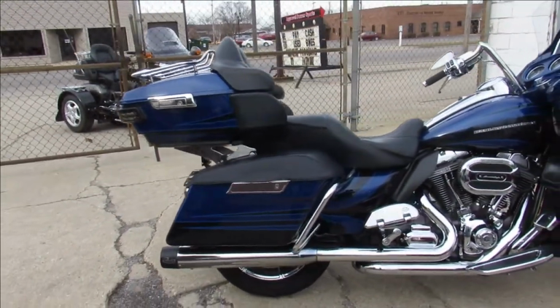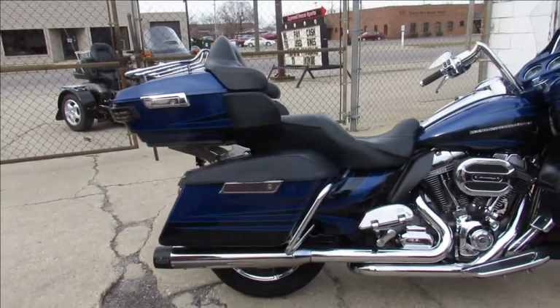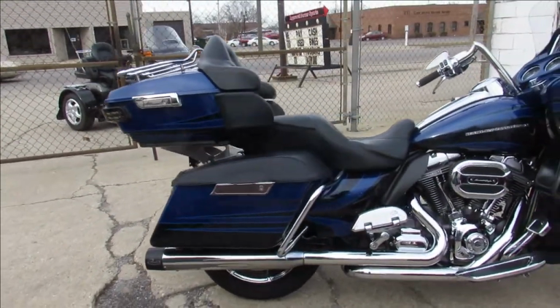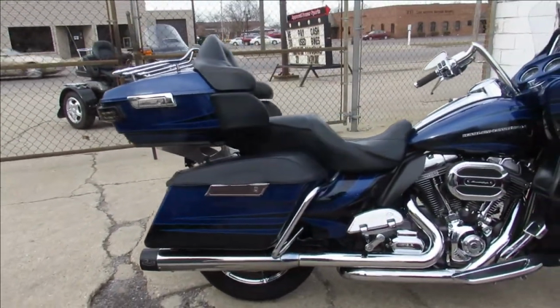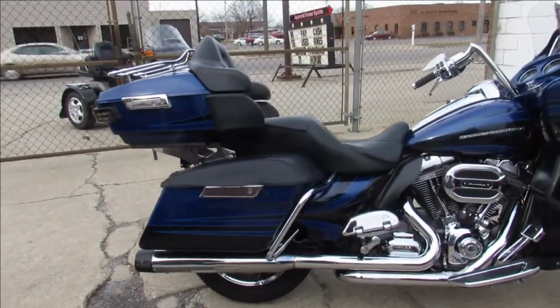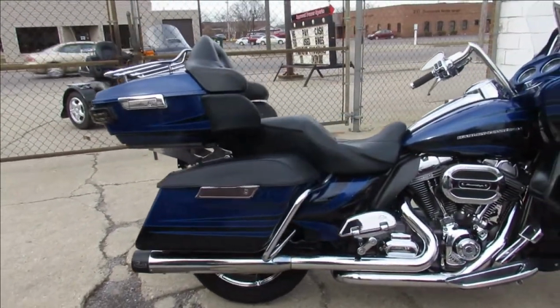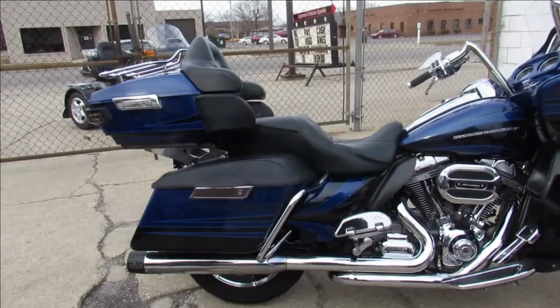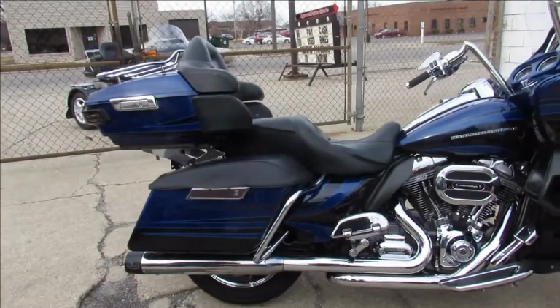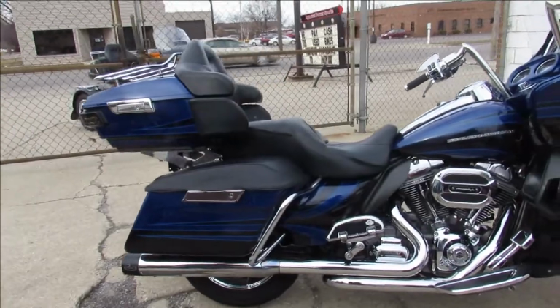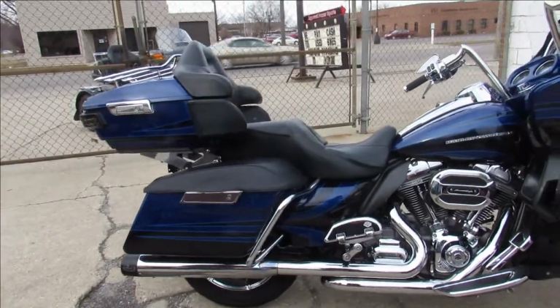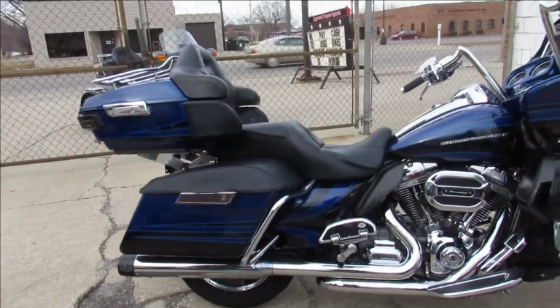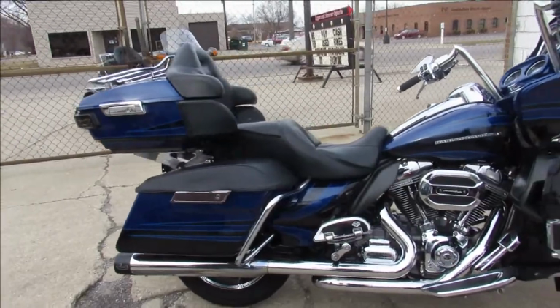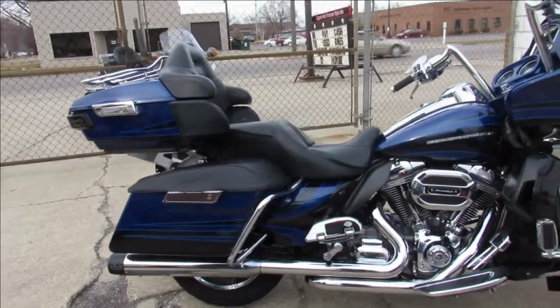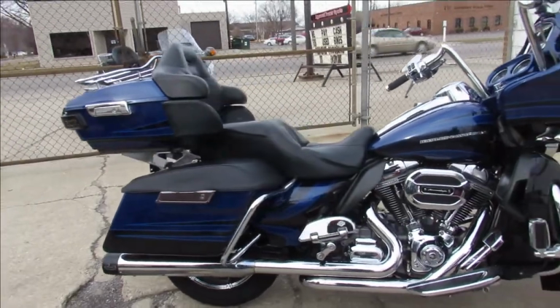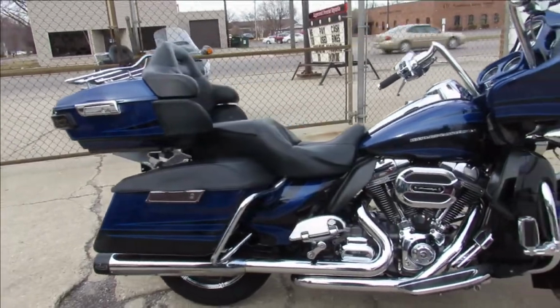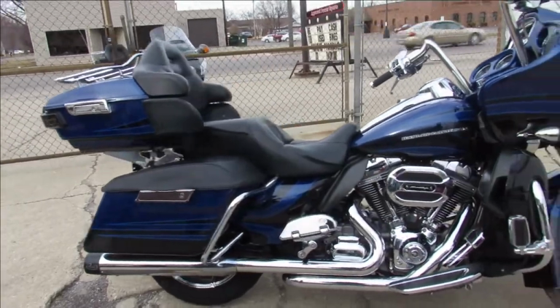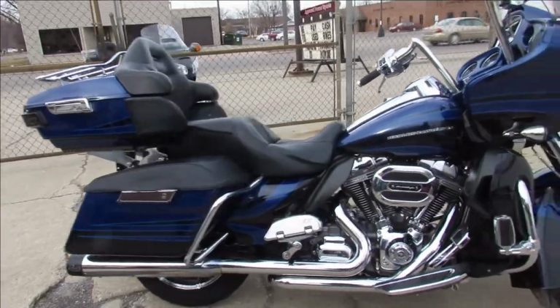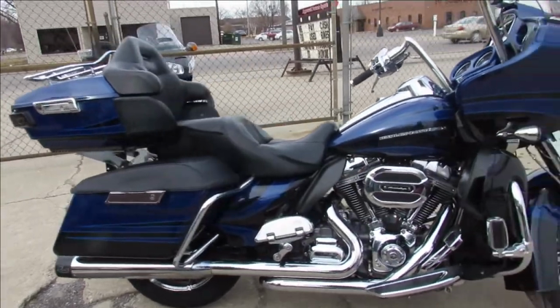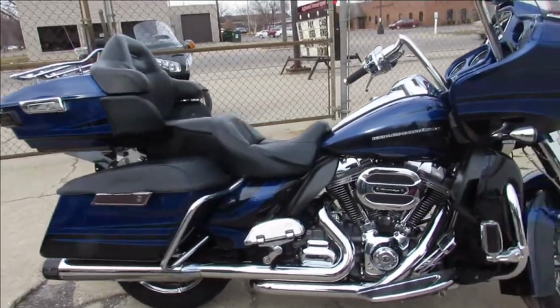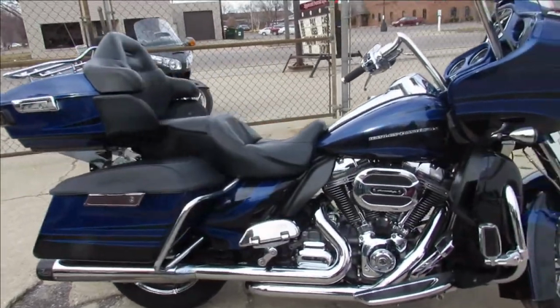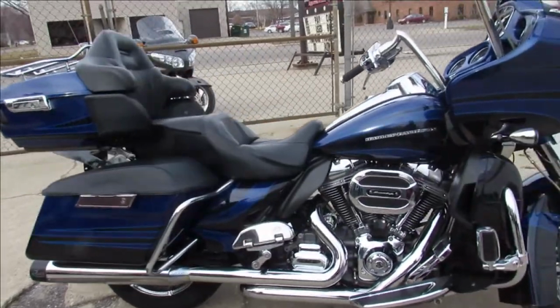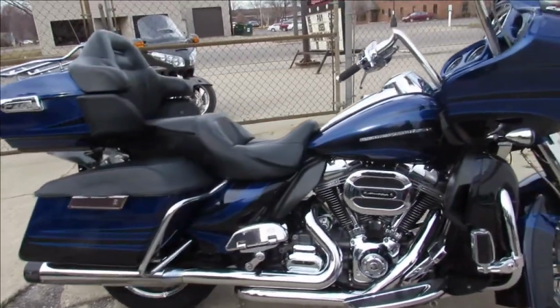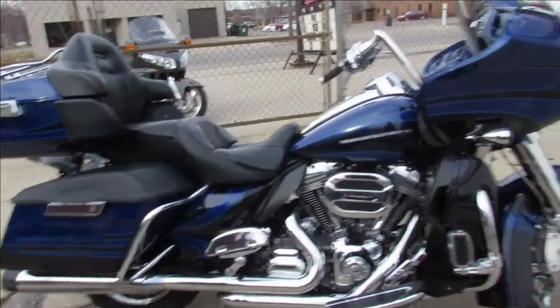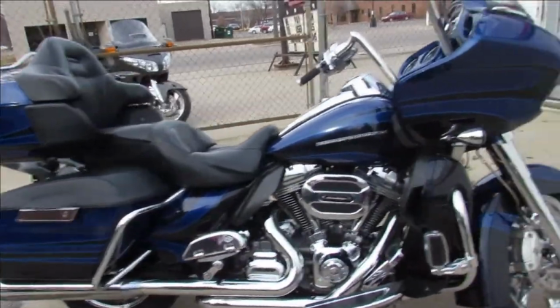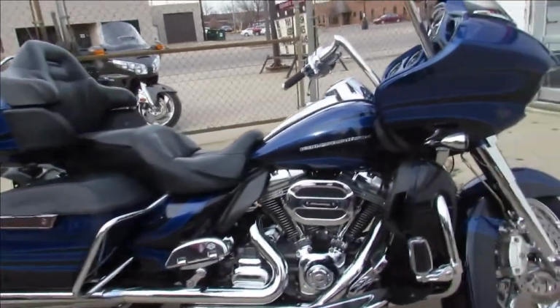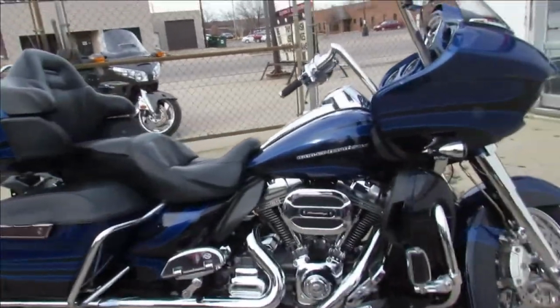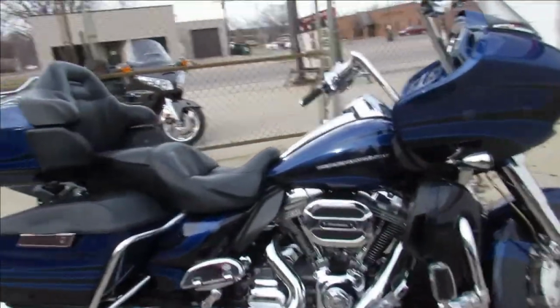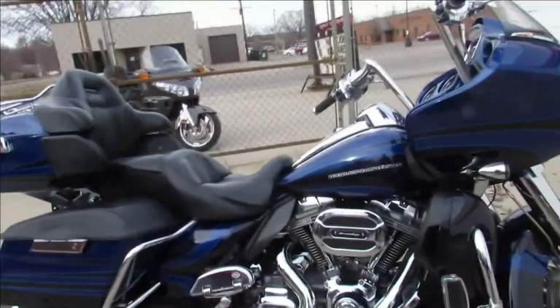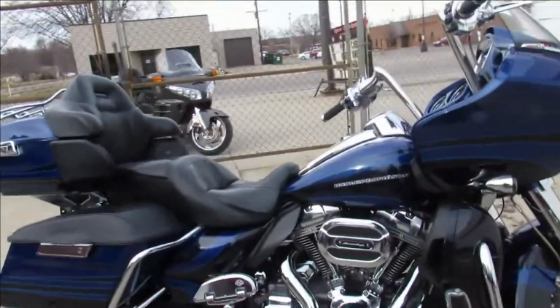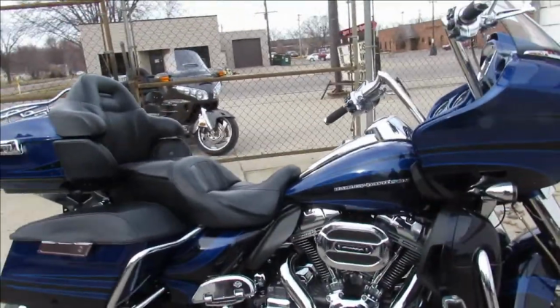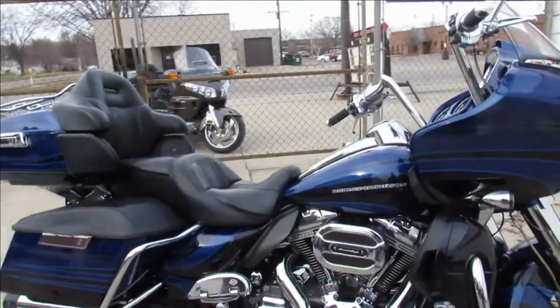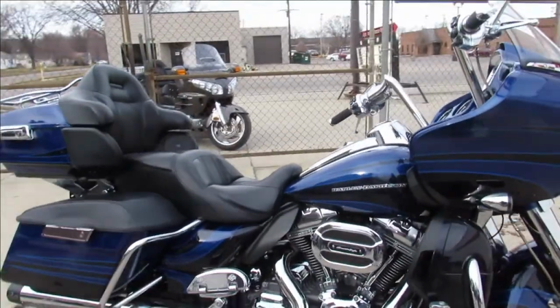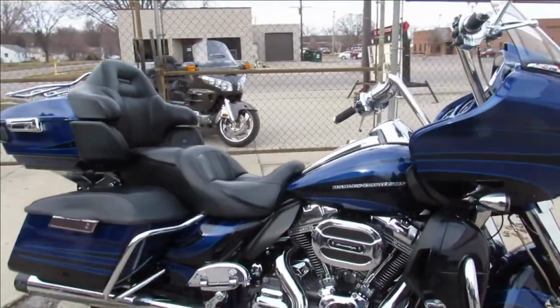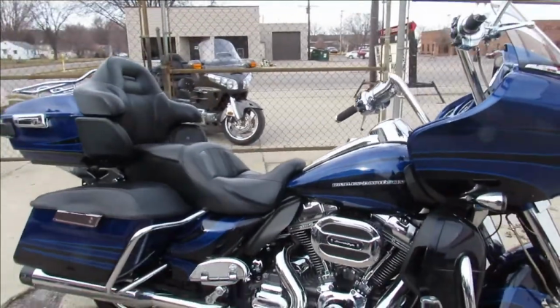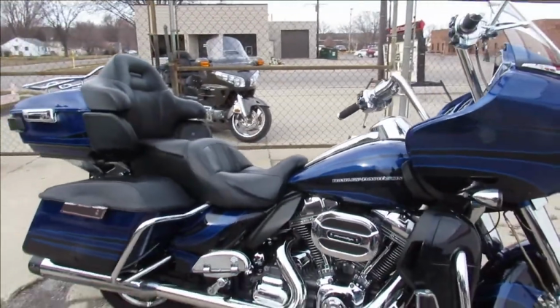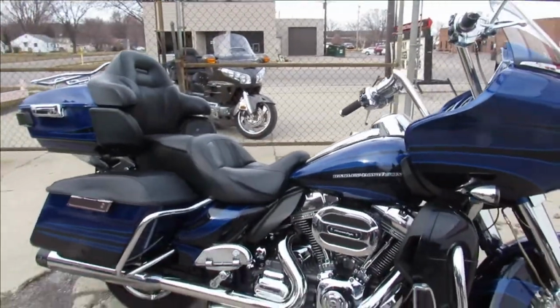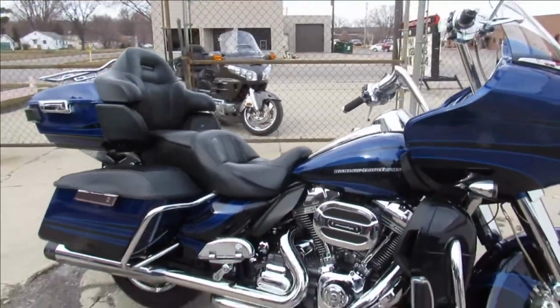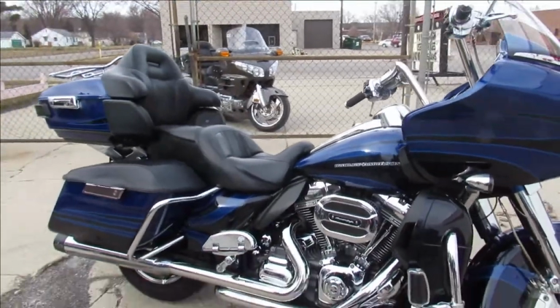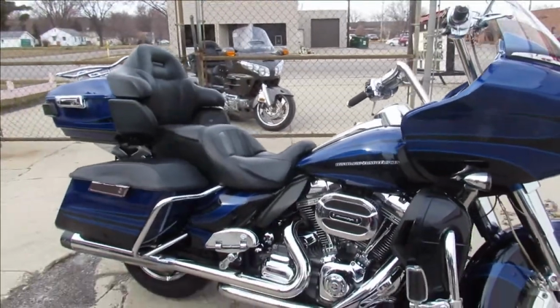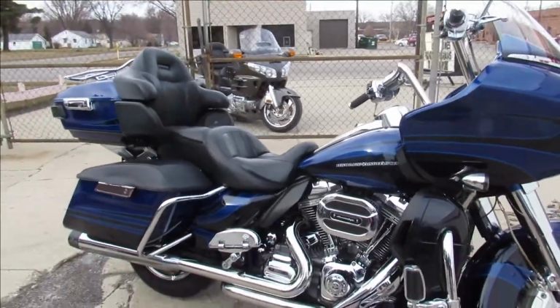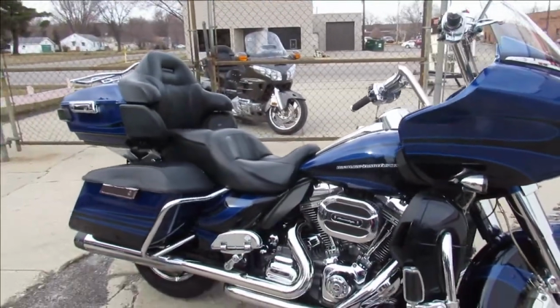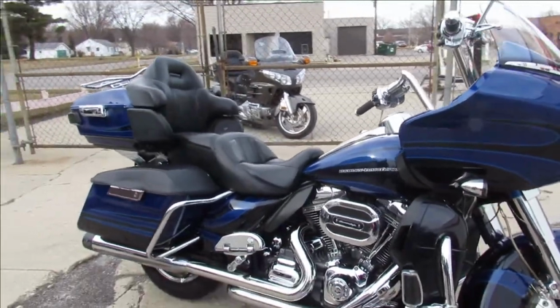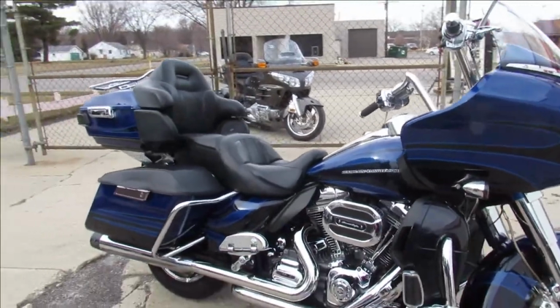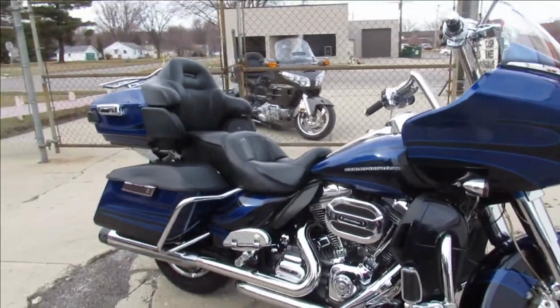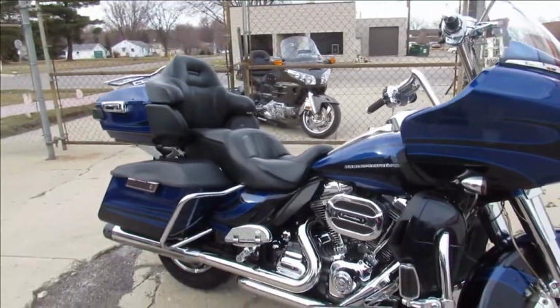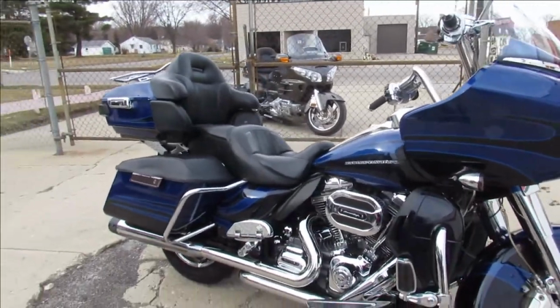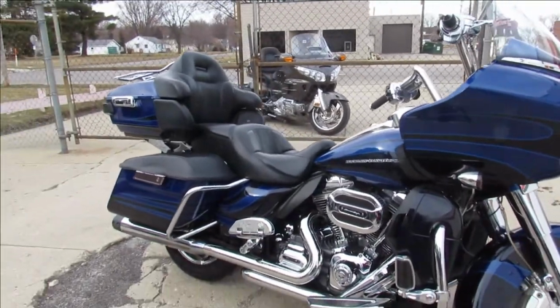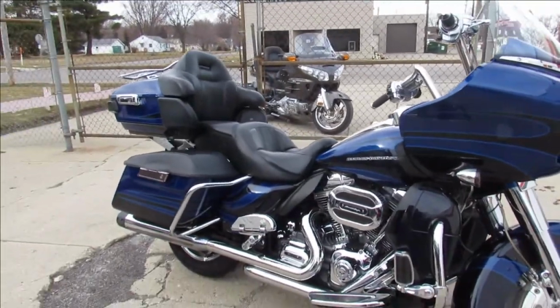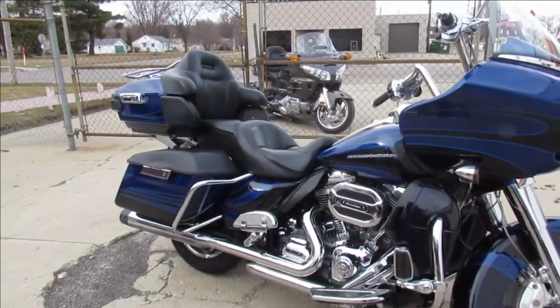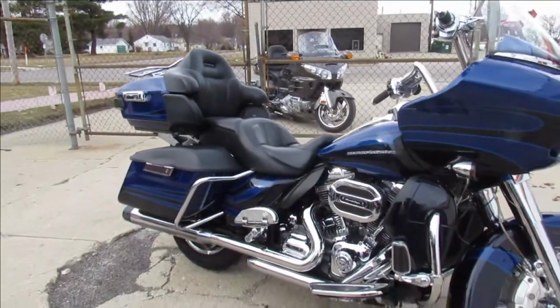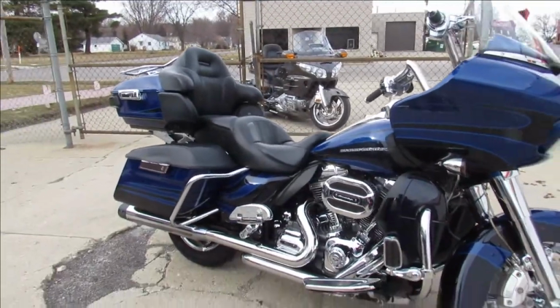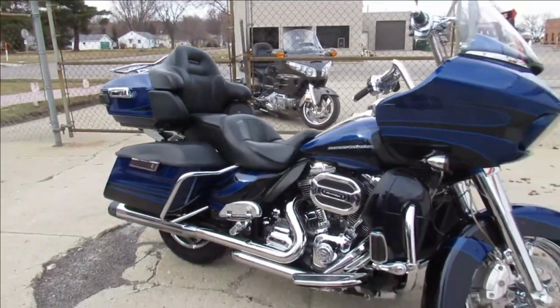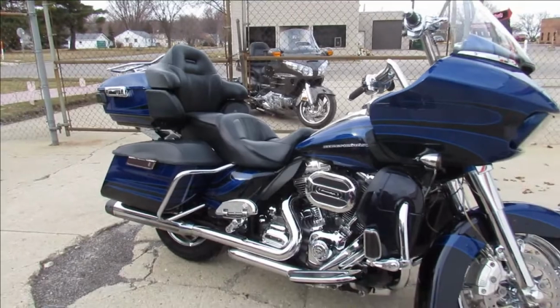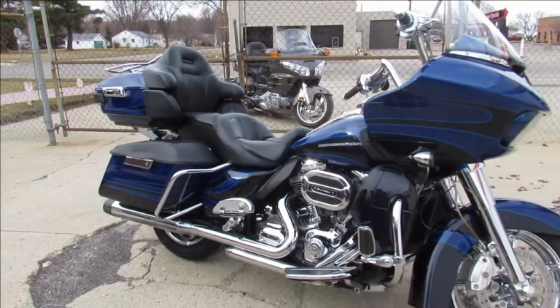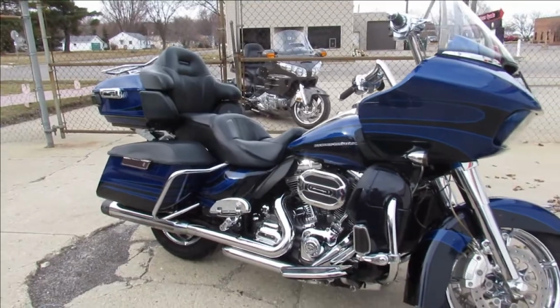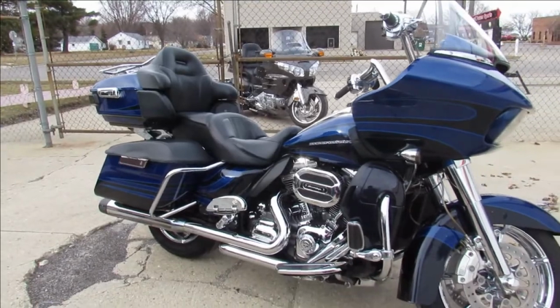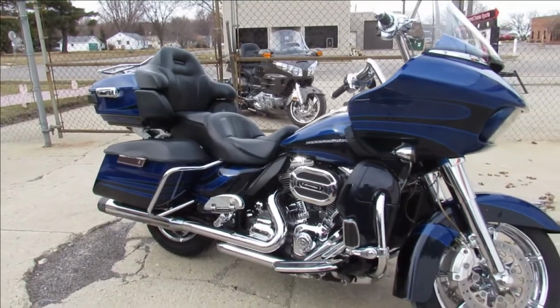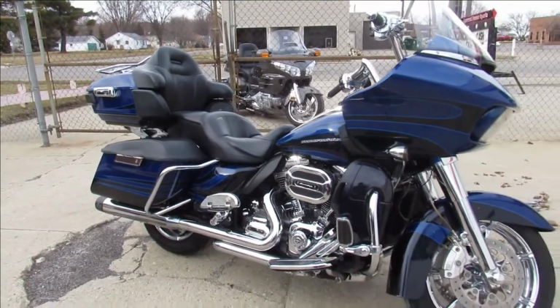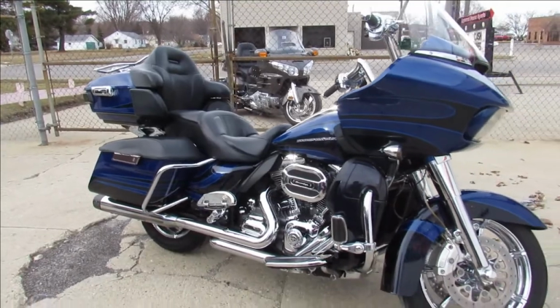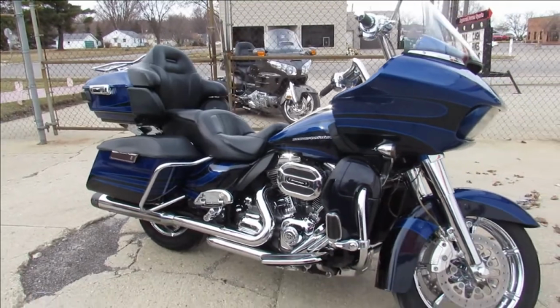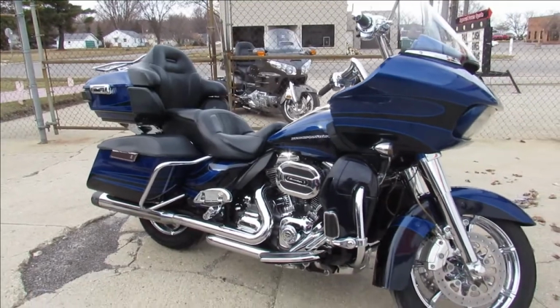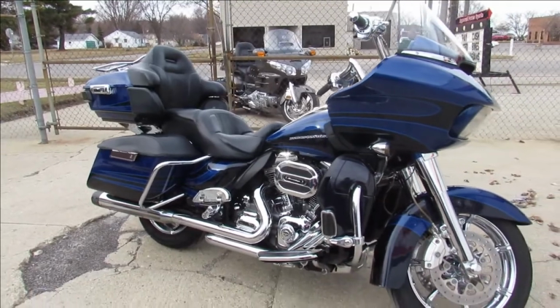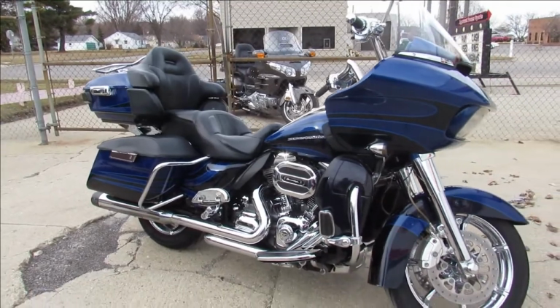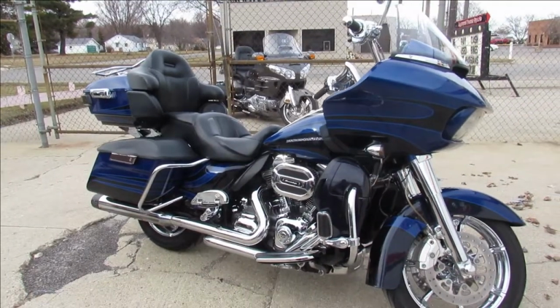2015 Road Glide, guaranteed financing. Give us a shout: 810-648-9500.